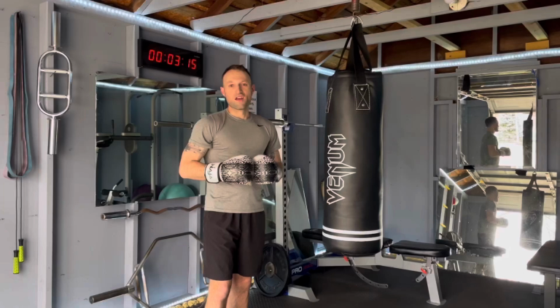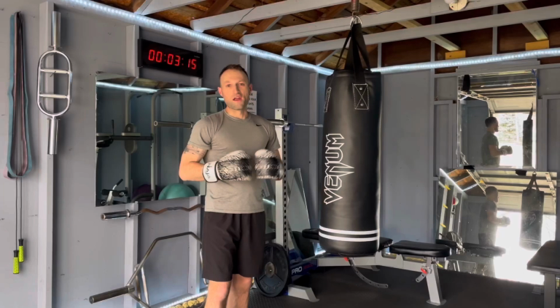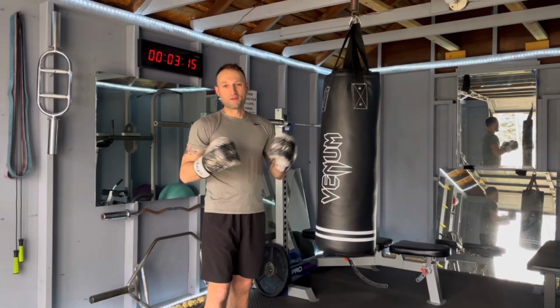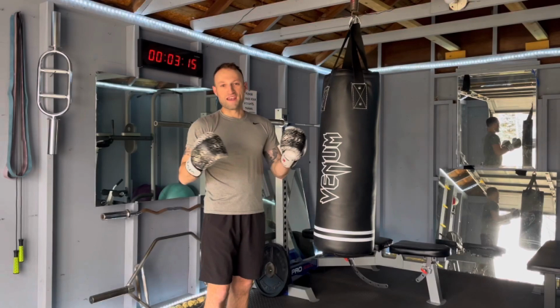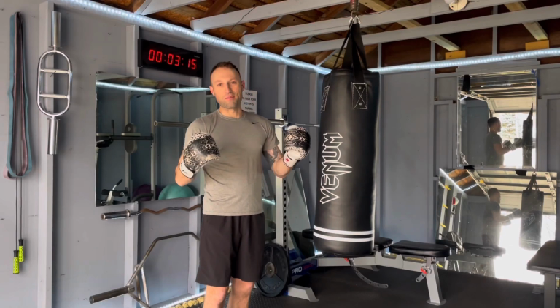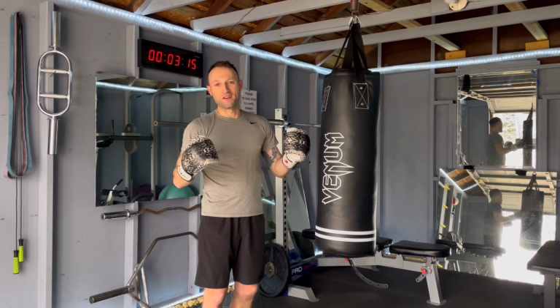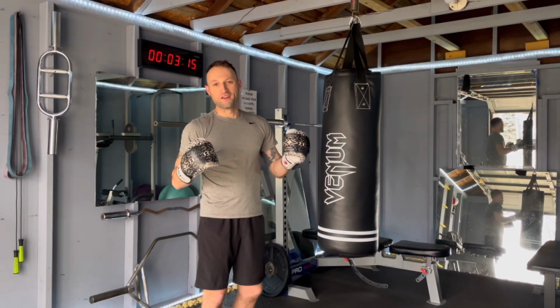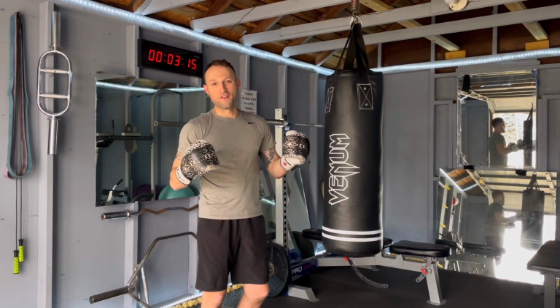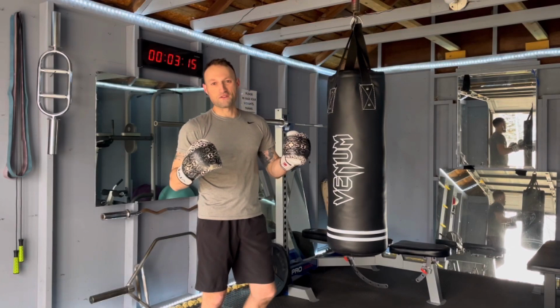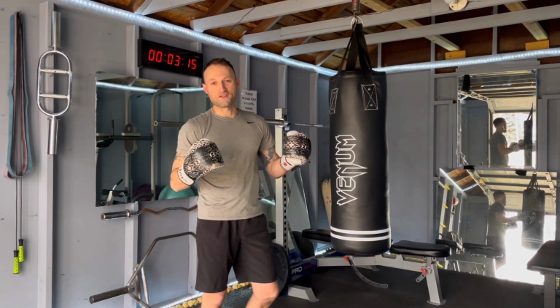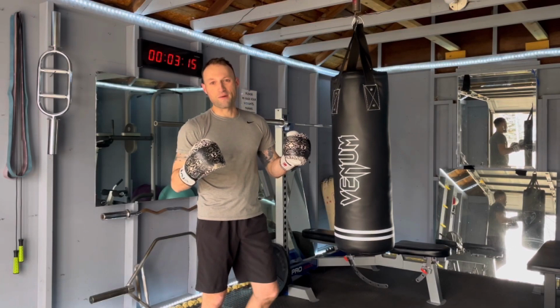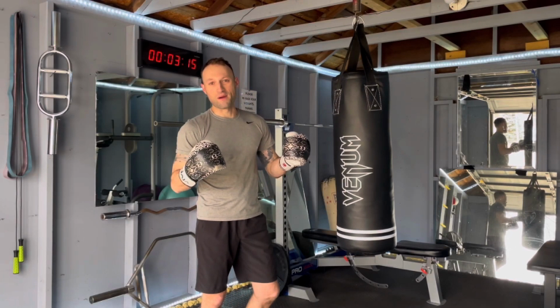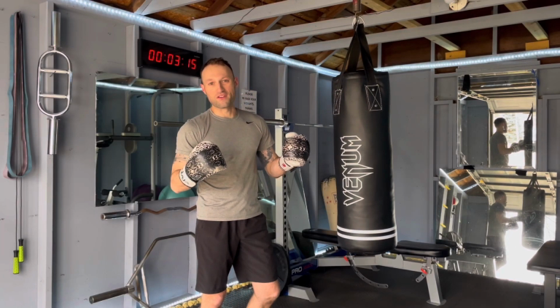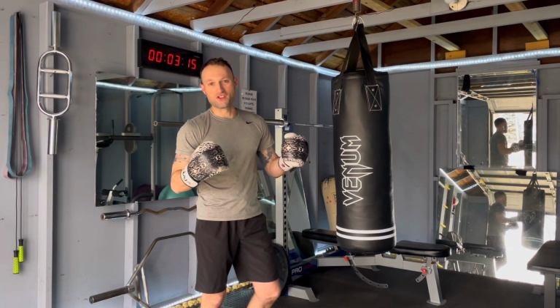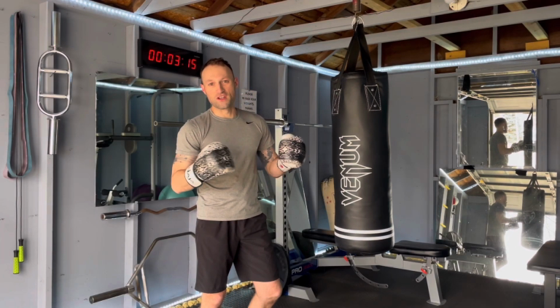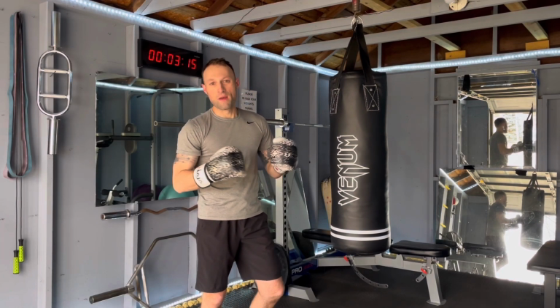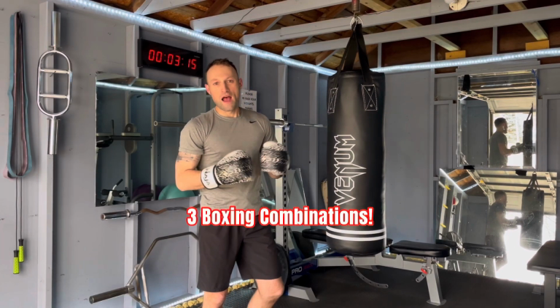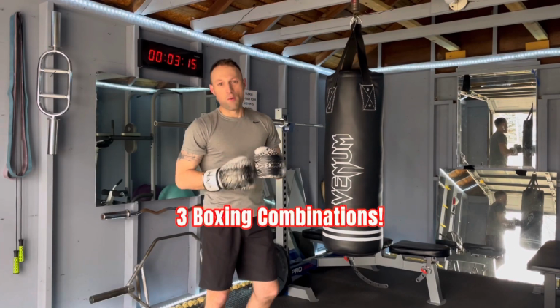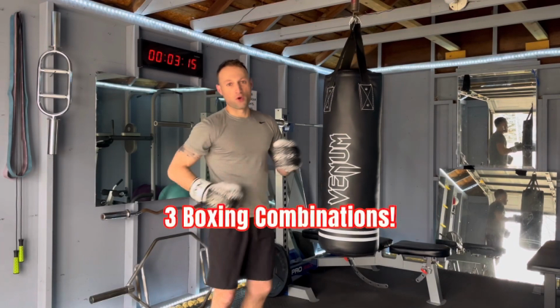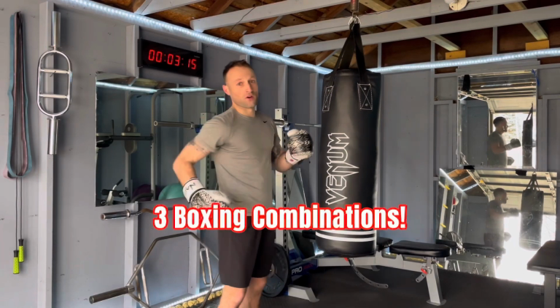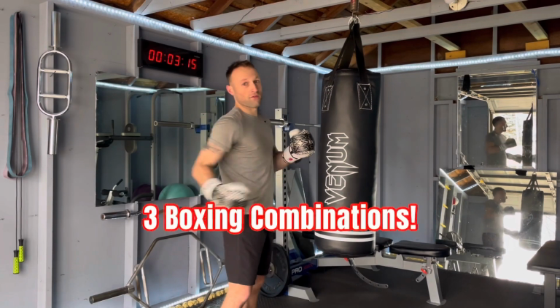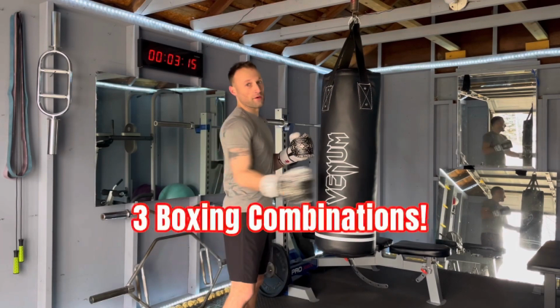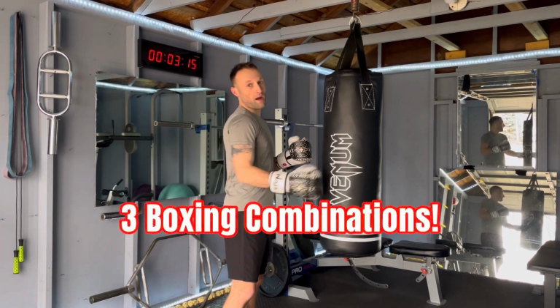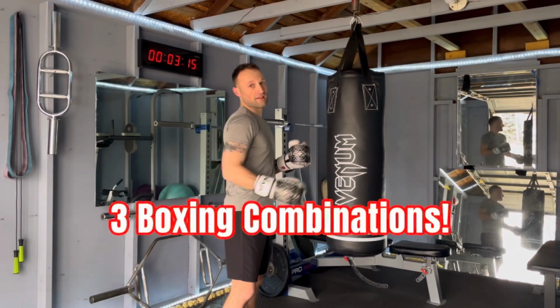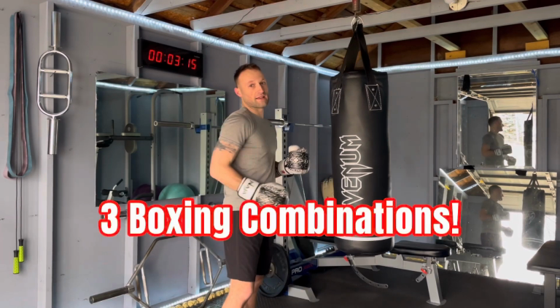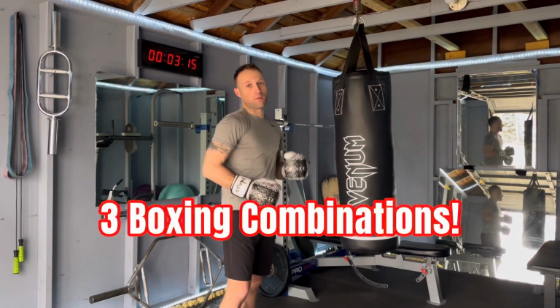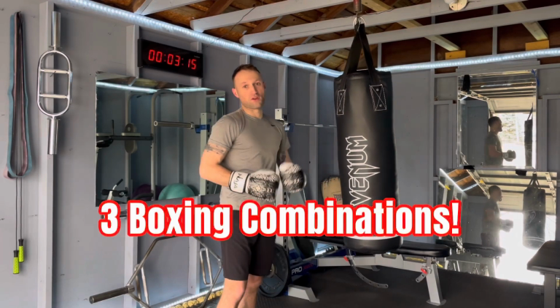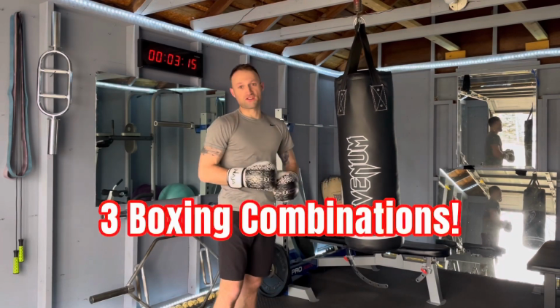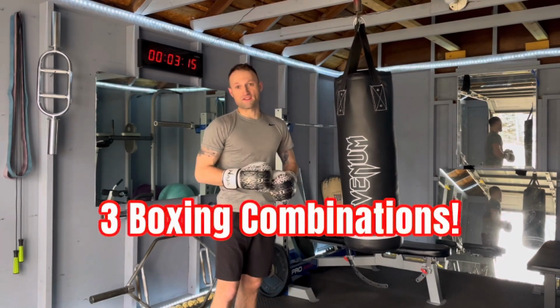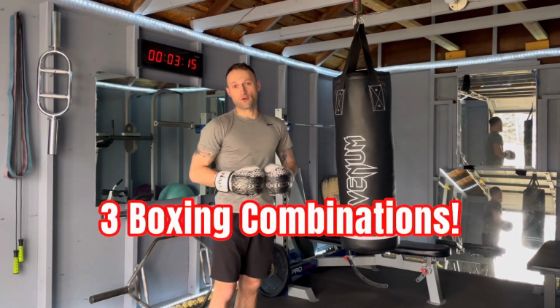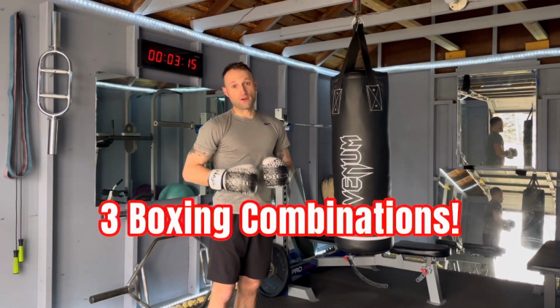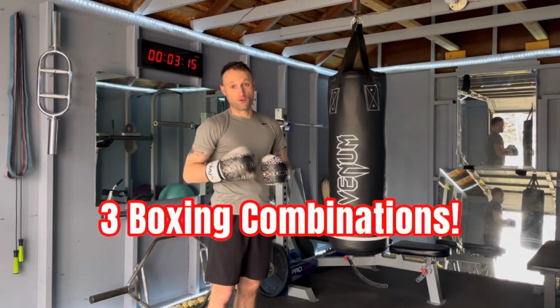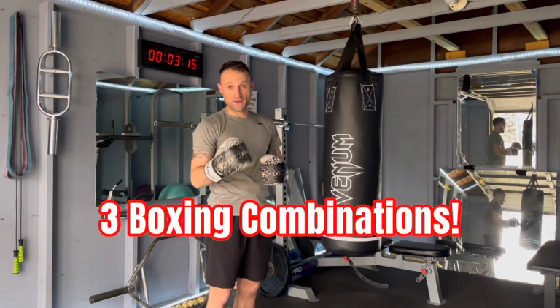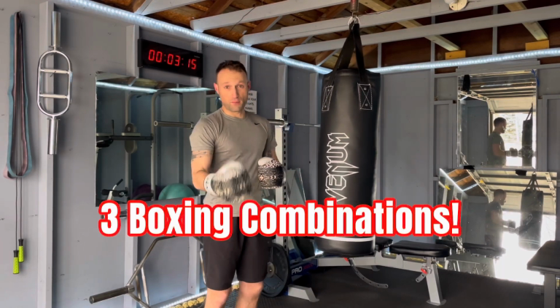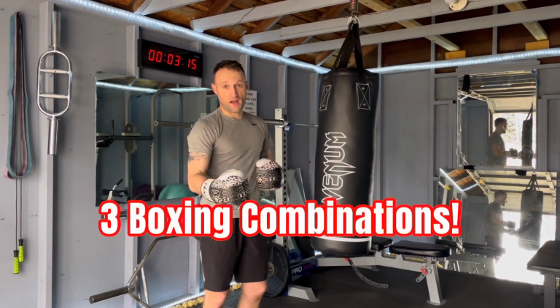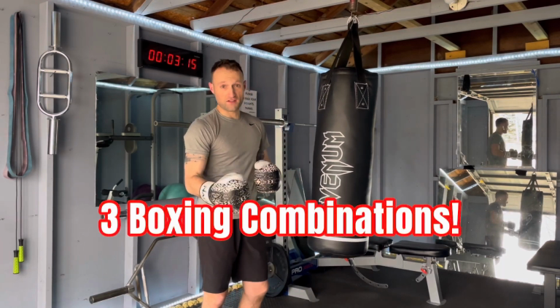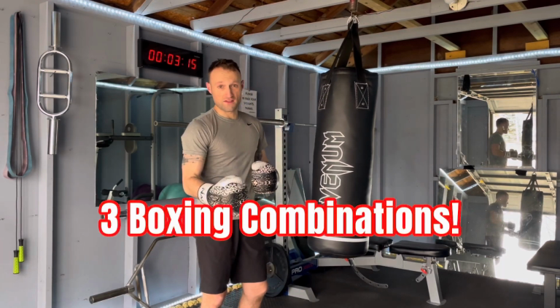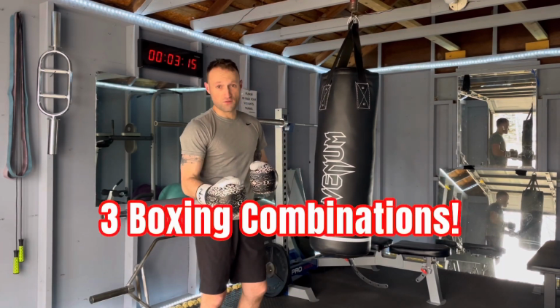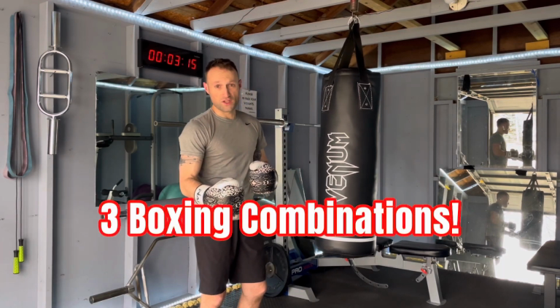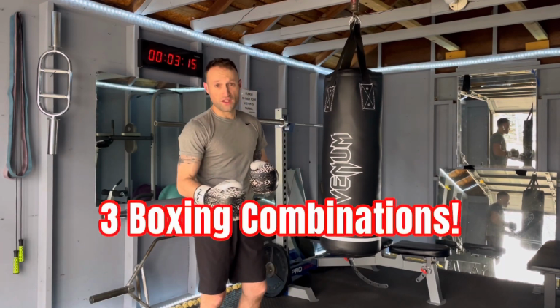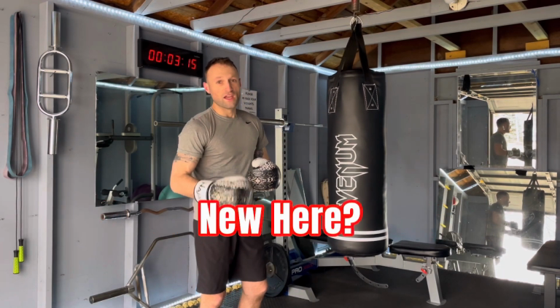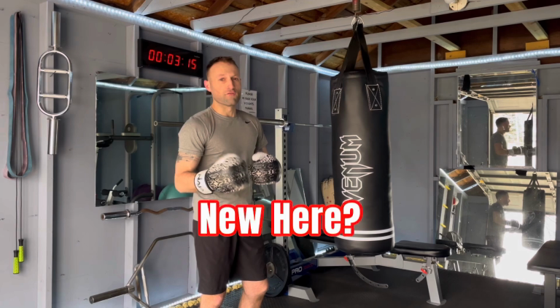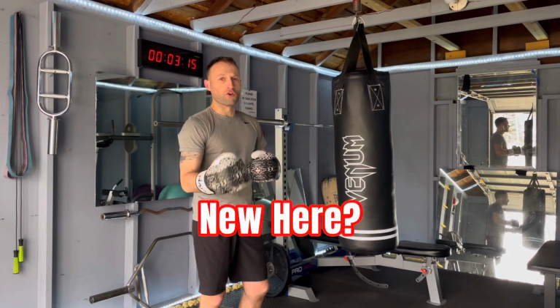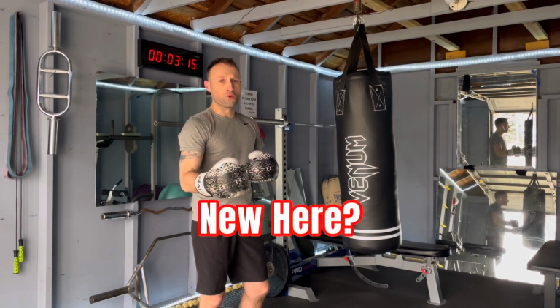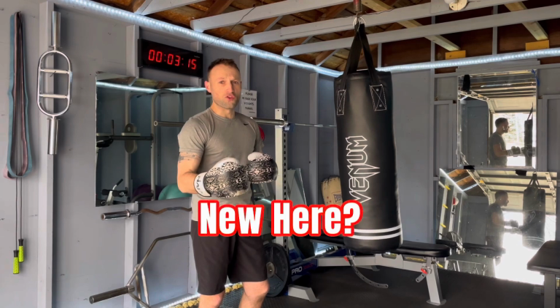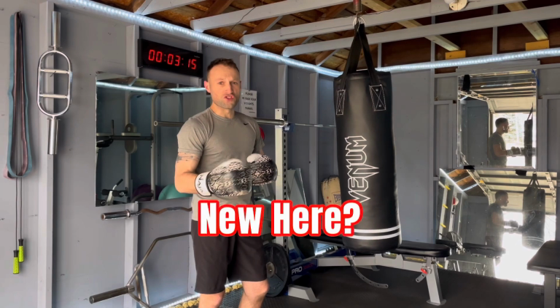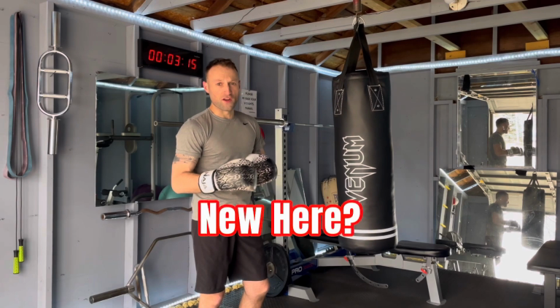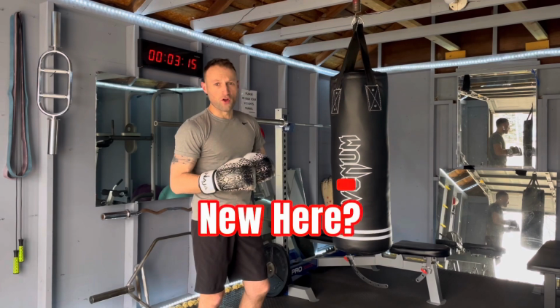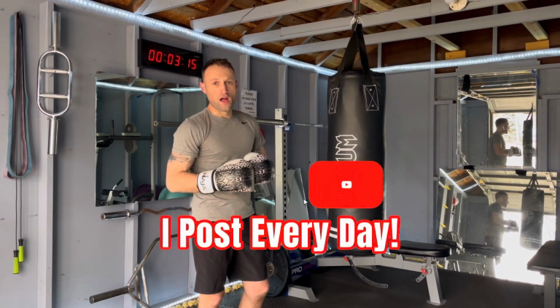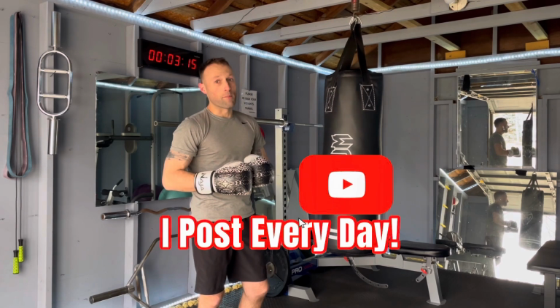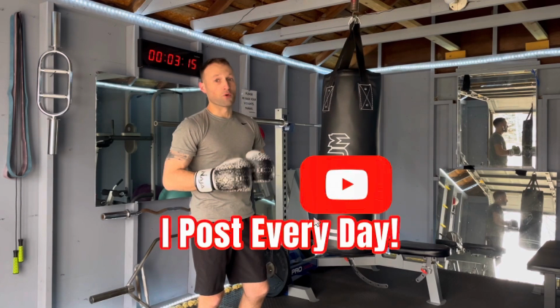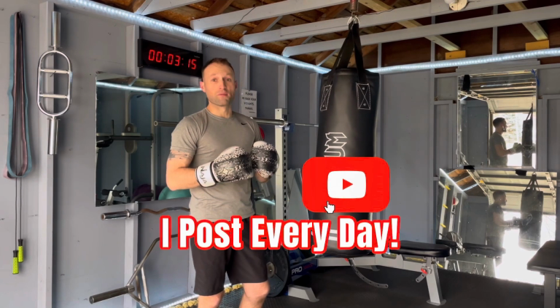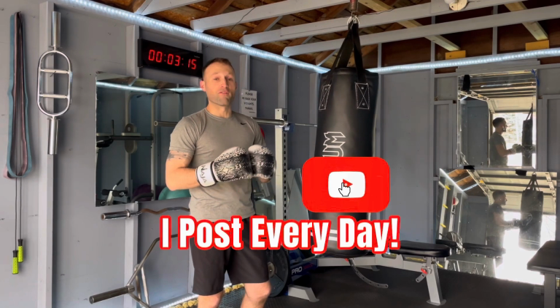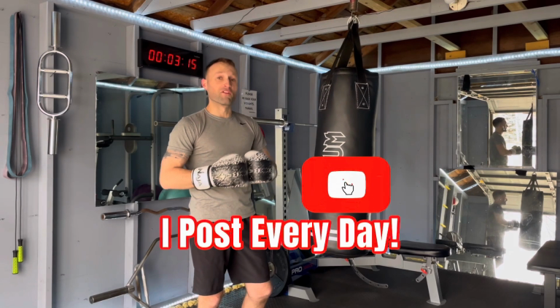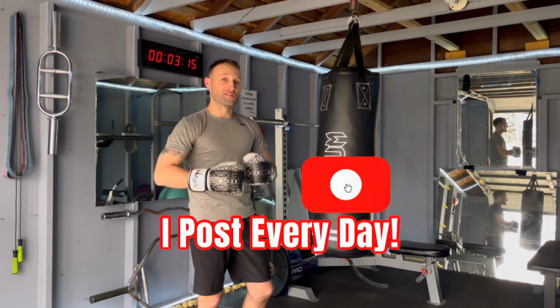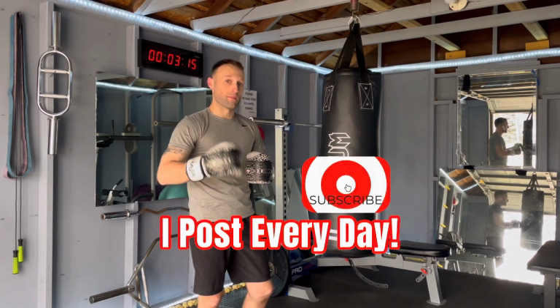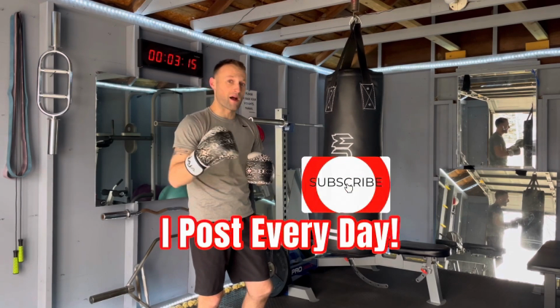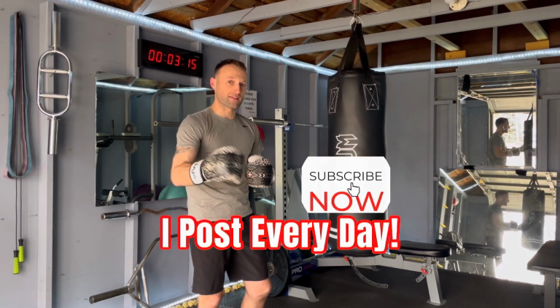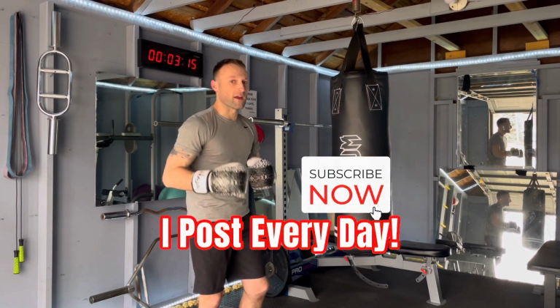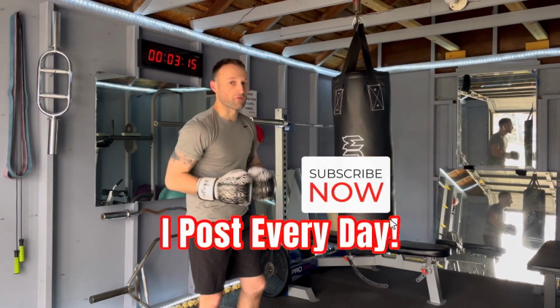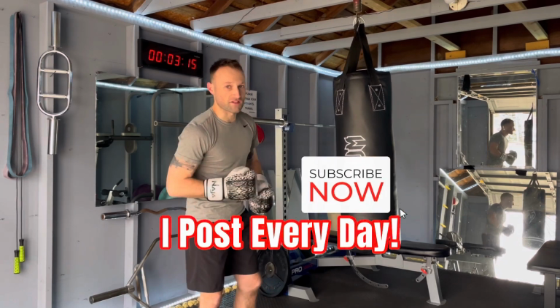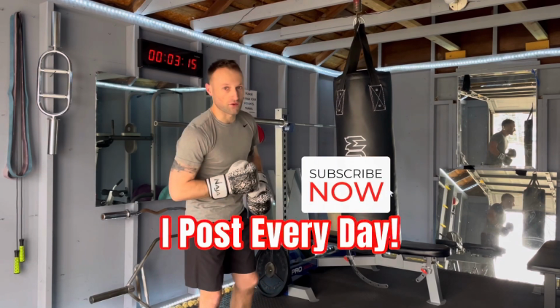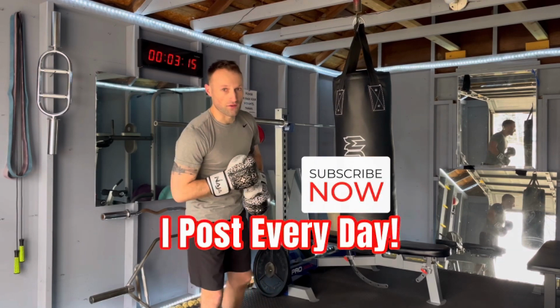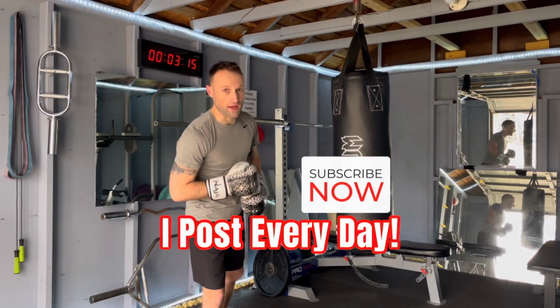Hey, what's happening? Thanks for stopping by the gym. I'm working on three boxing combinations that would be great to practice this week. If you're new to the channel, I post about fitness and boxing every single day.